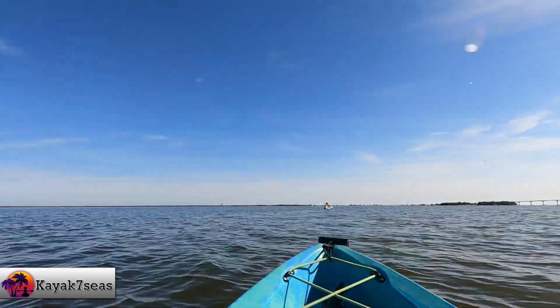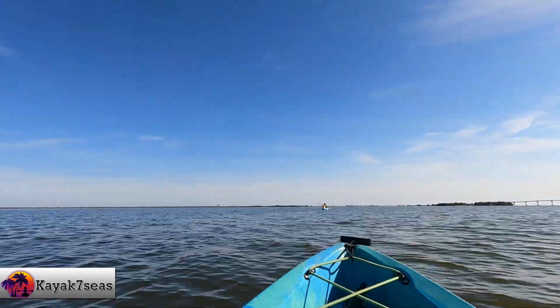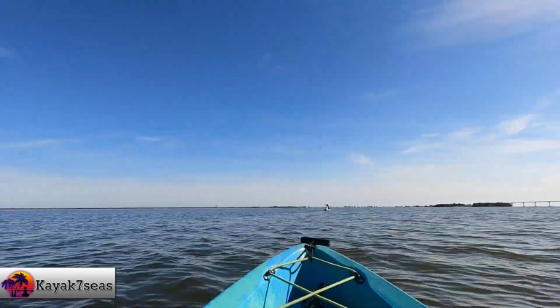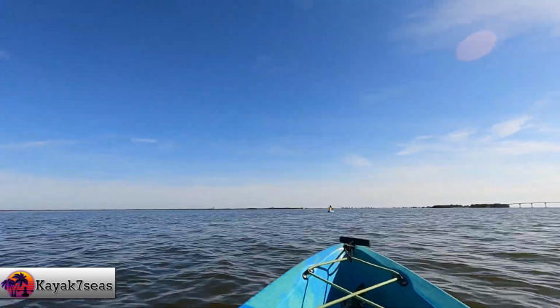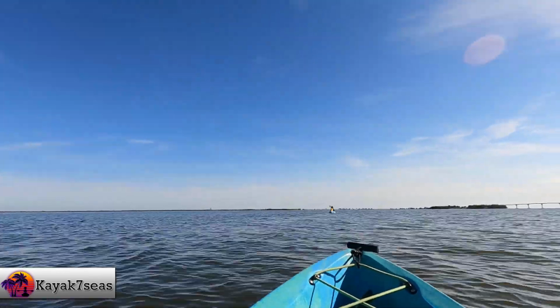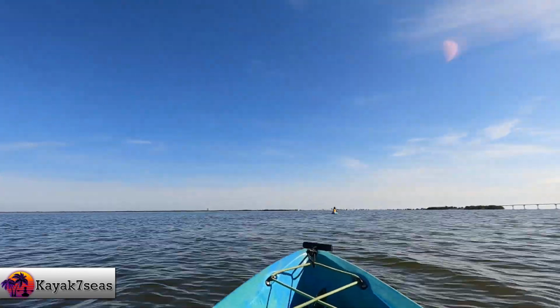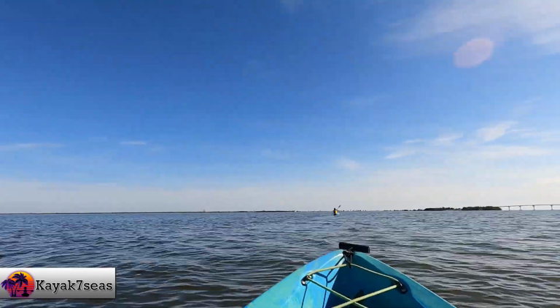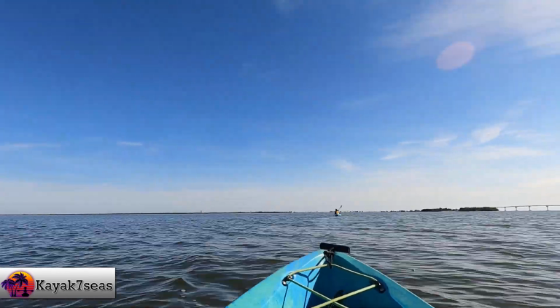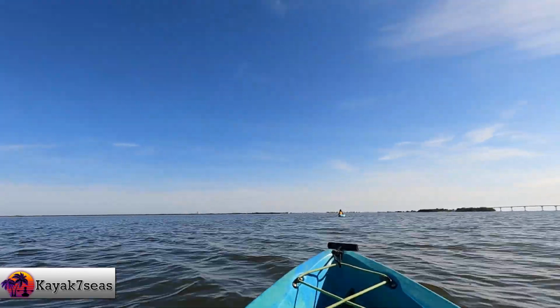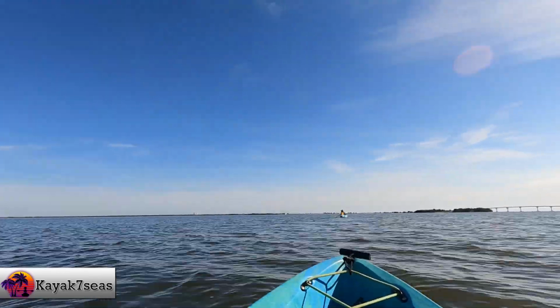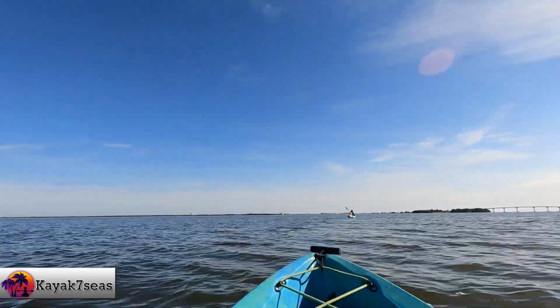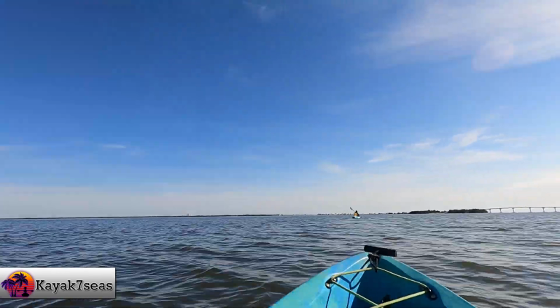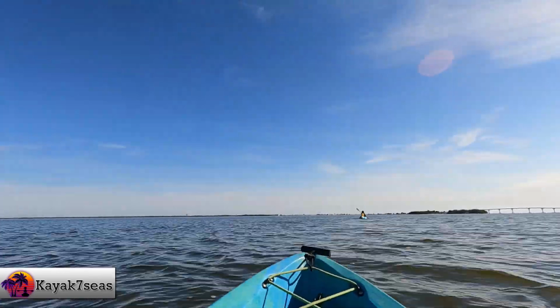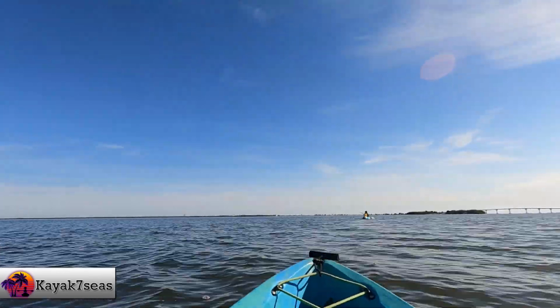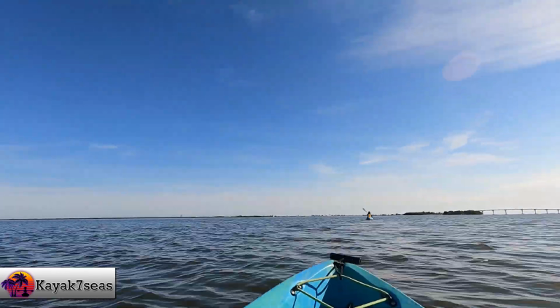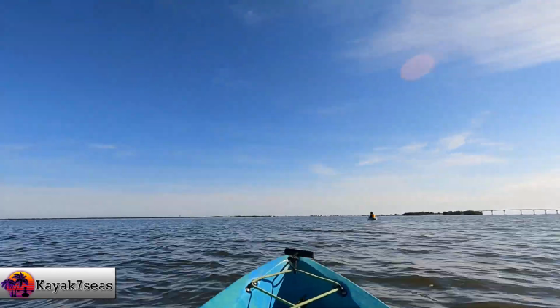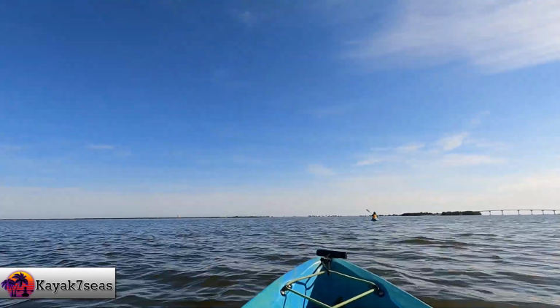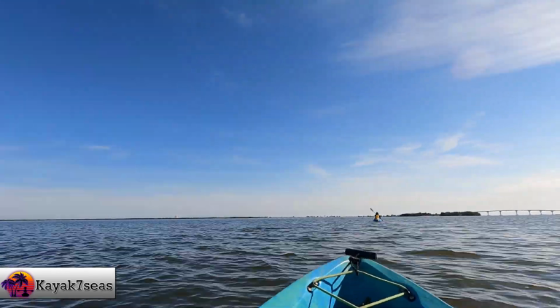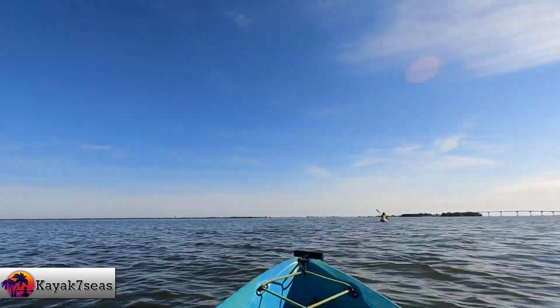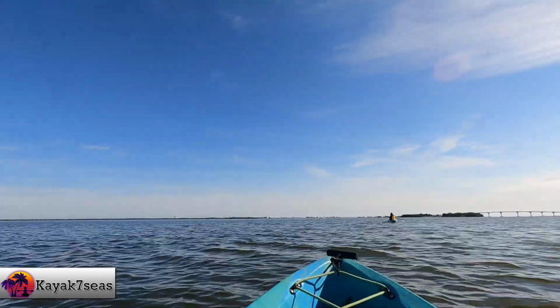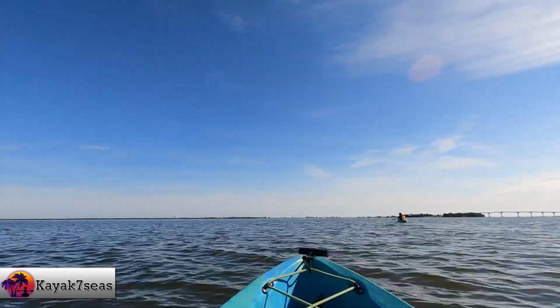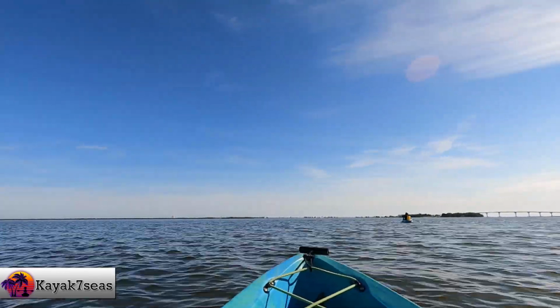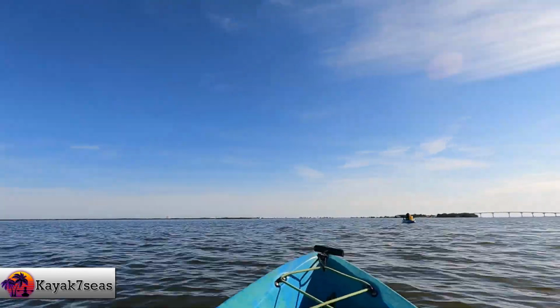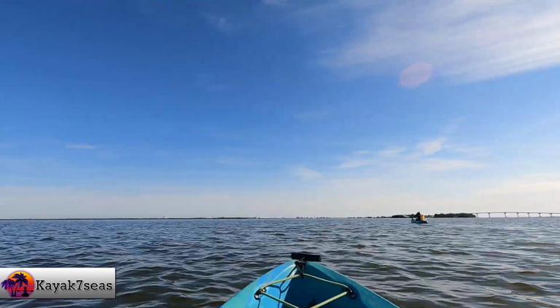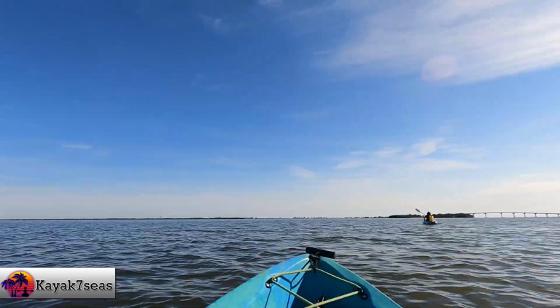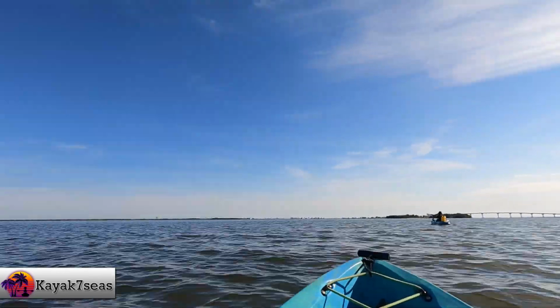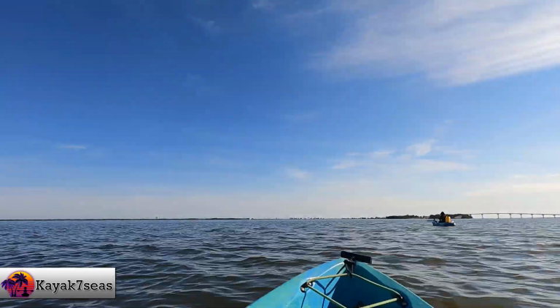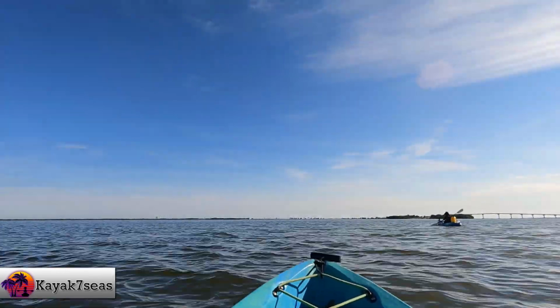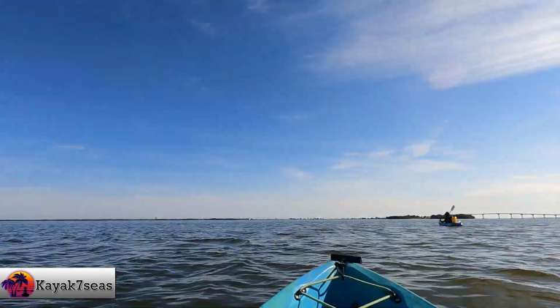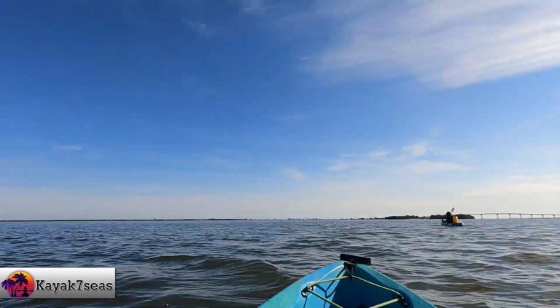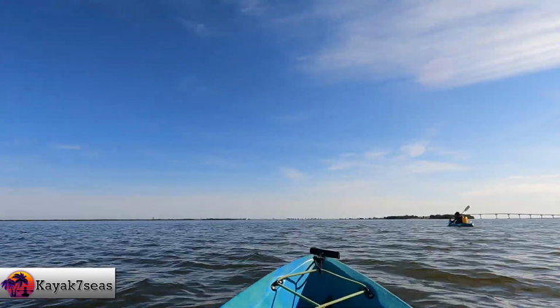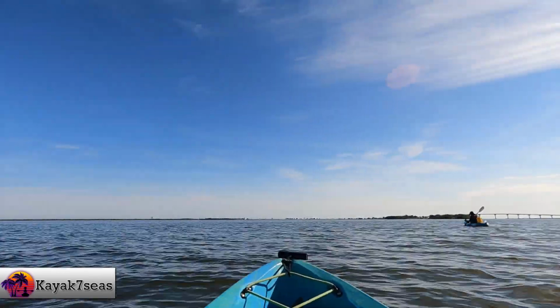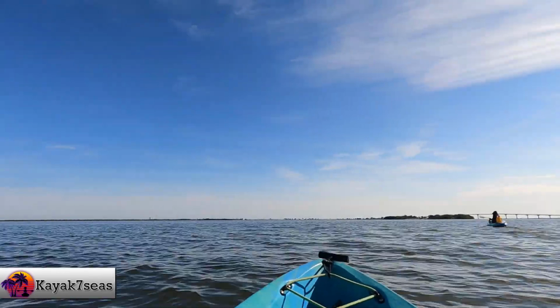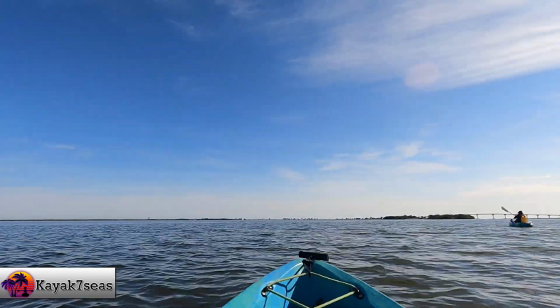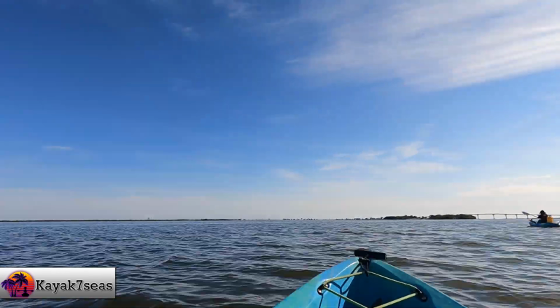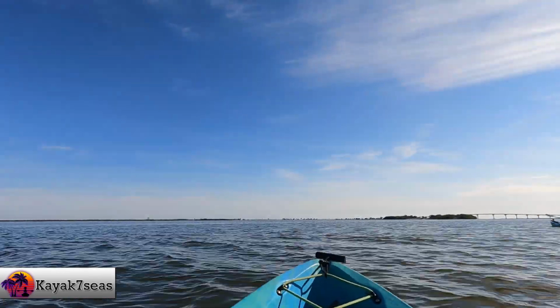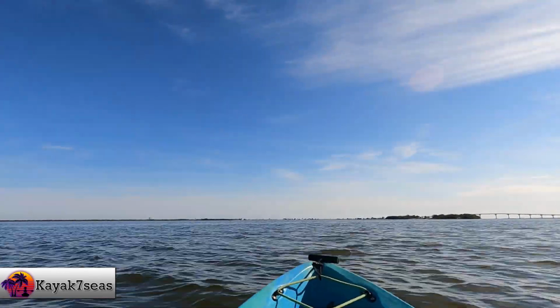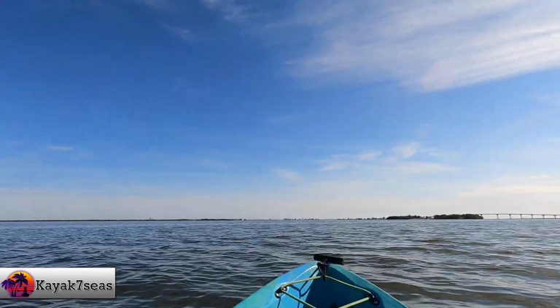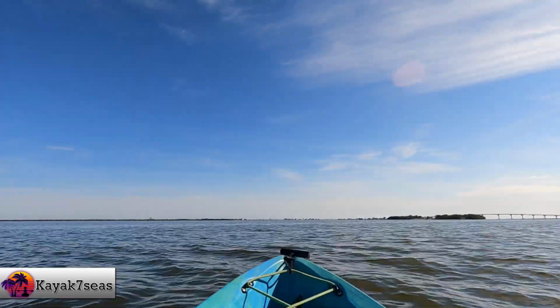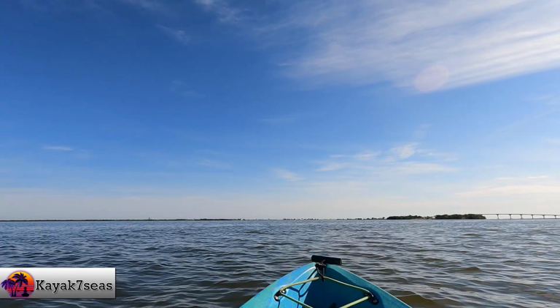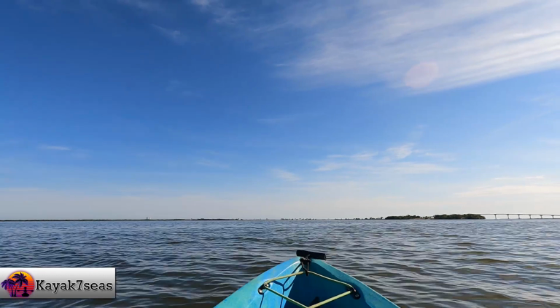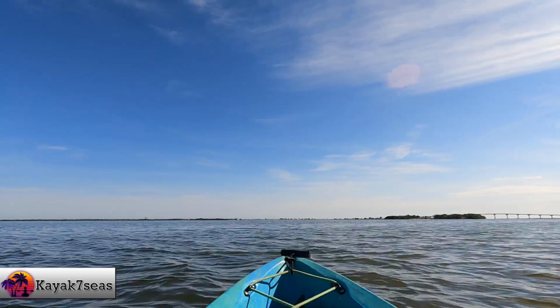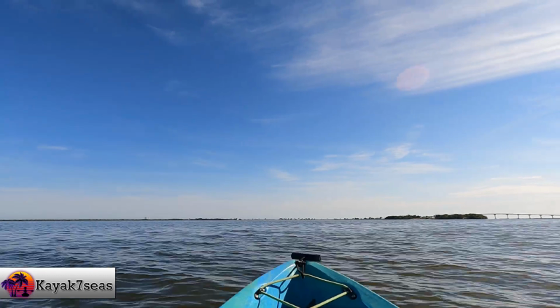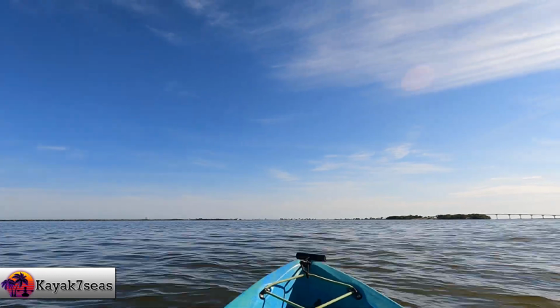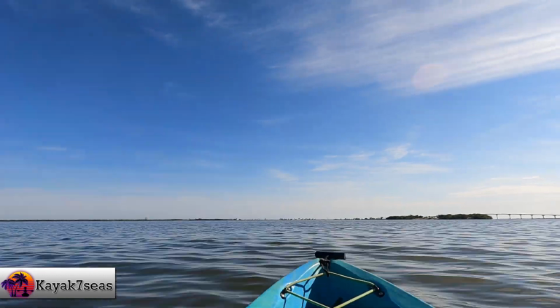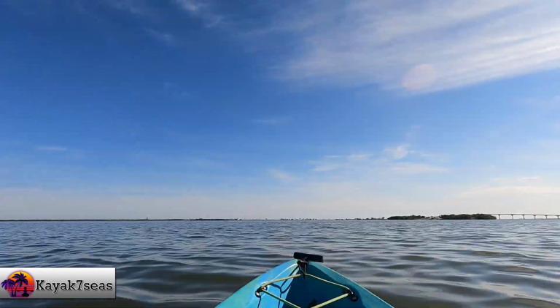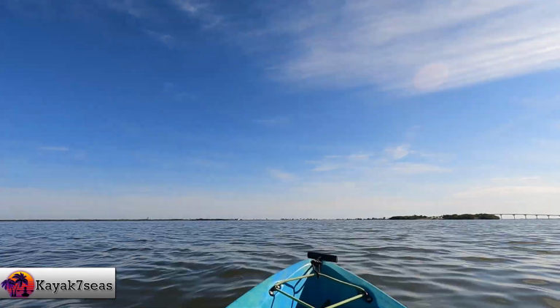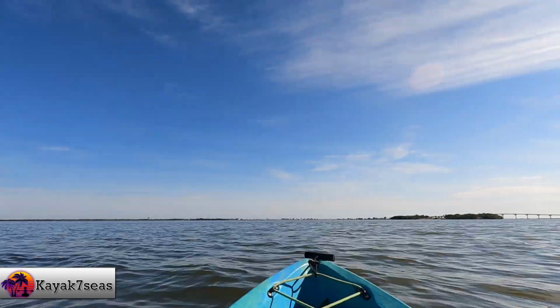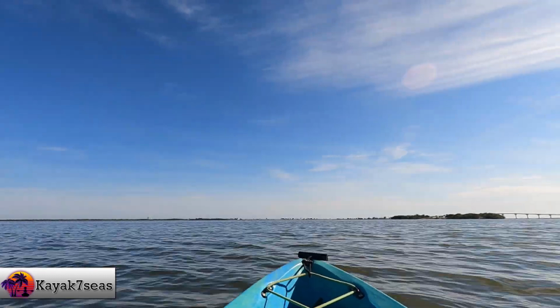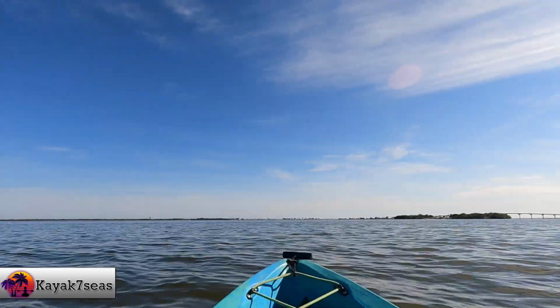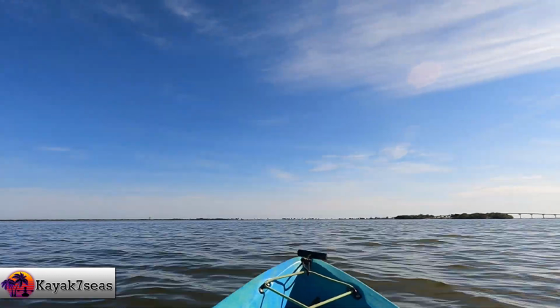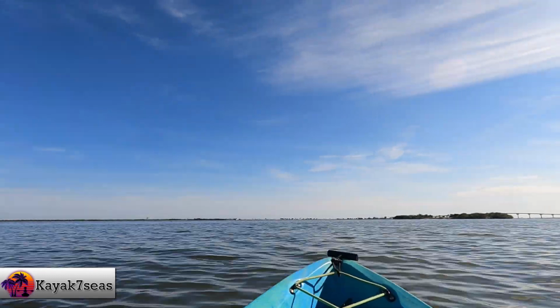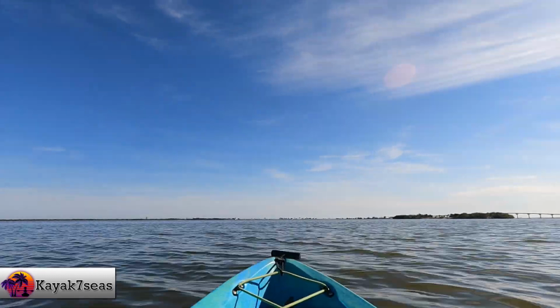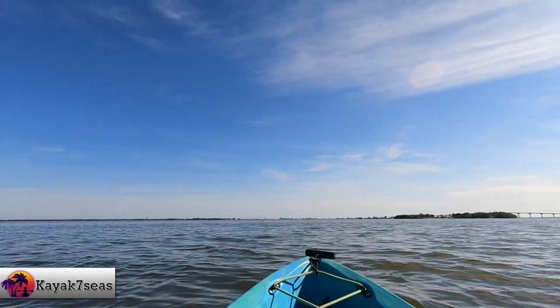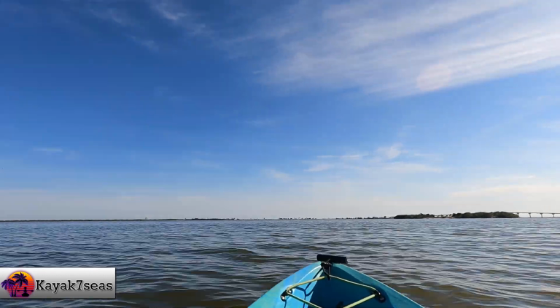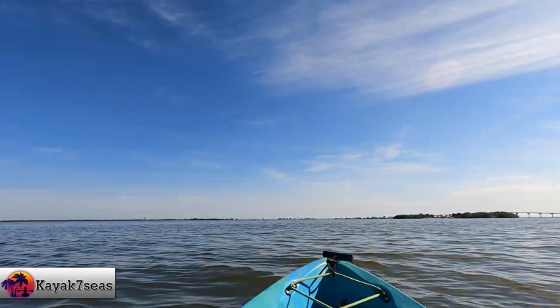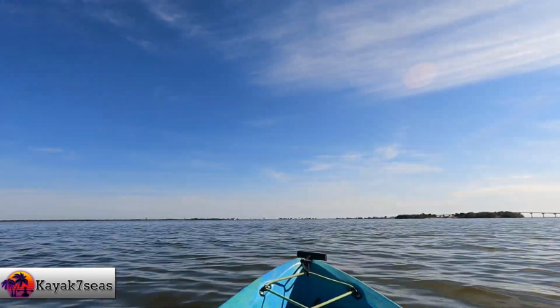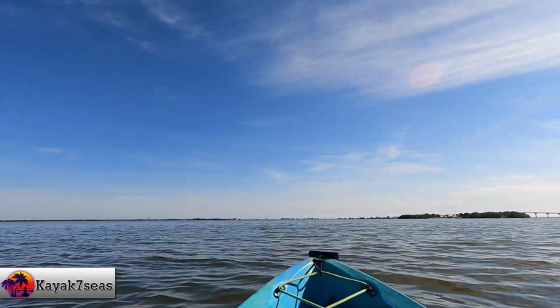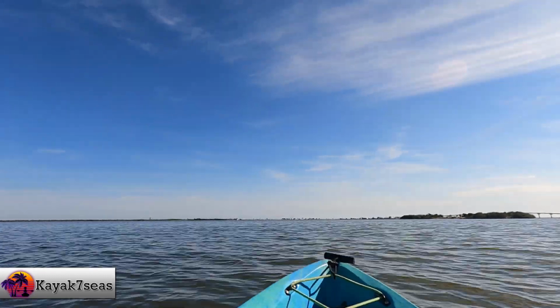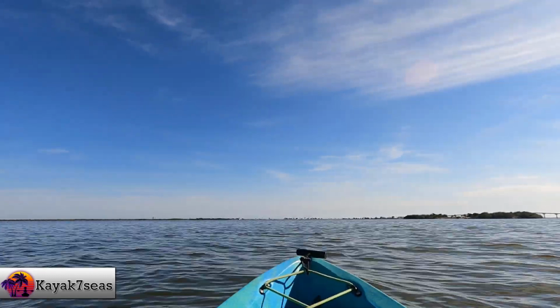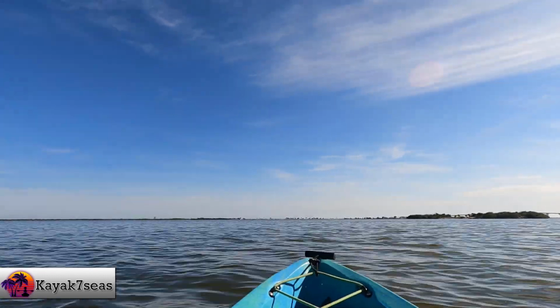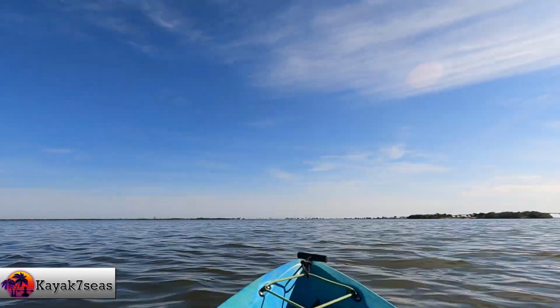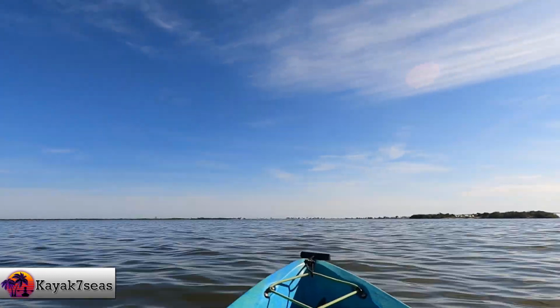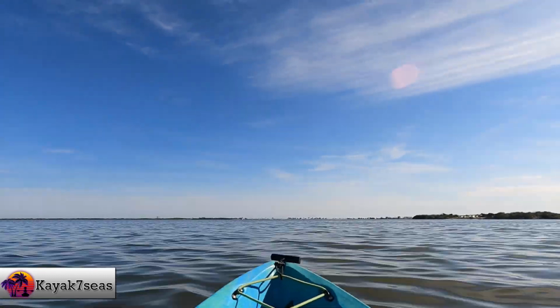It had been a full day of paddling and we had a great day watching the dolphin play, a SpaceX launch, and meeting some new and interesting people.